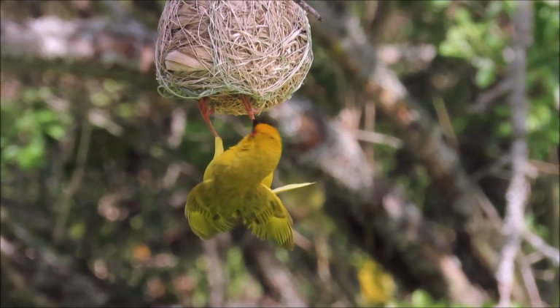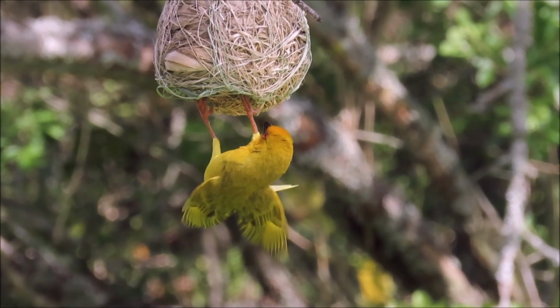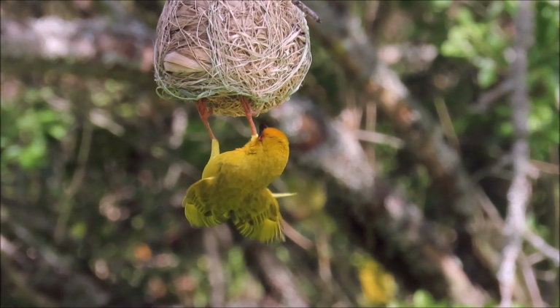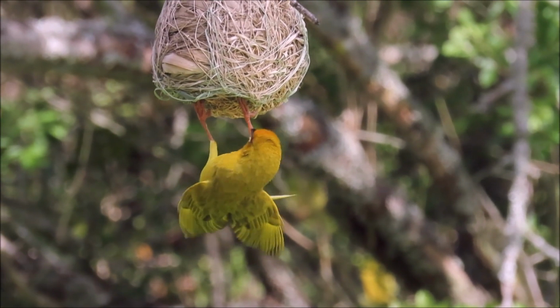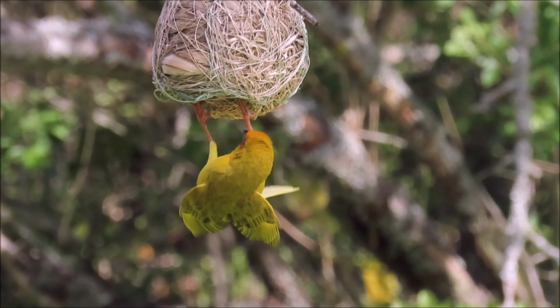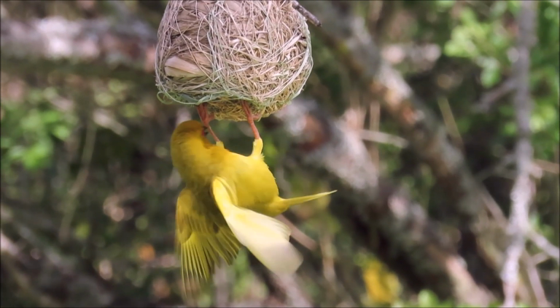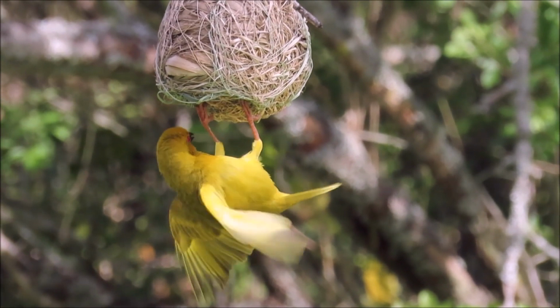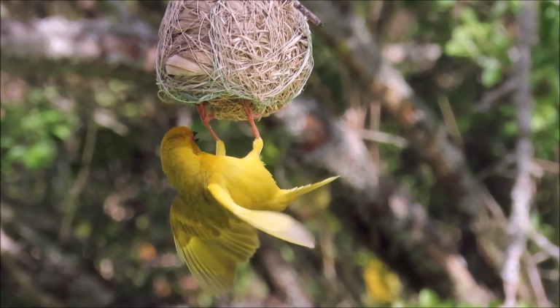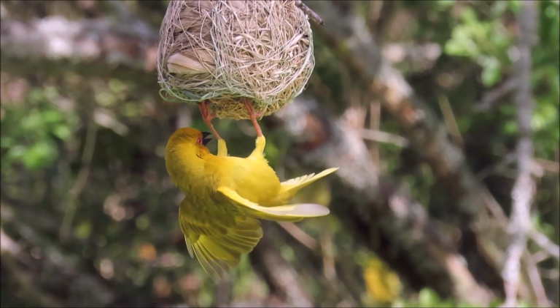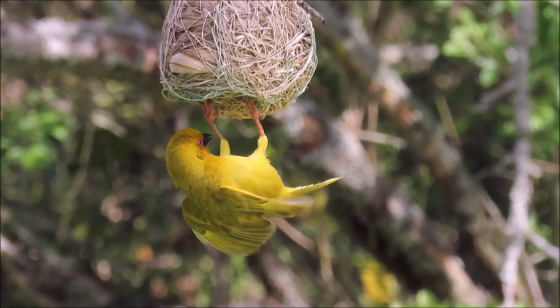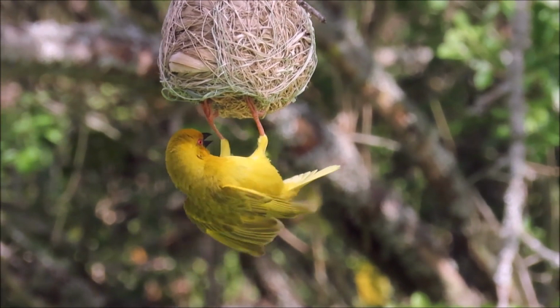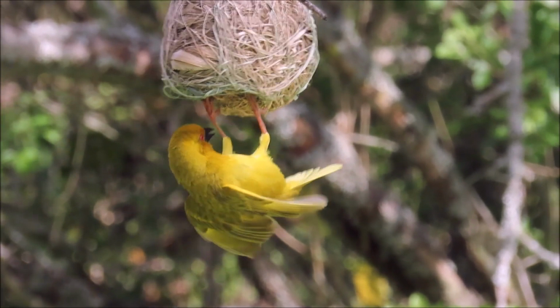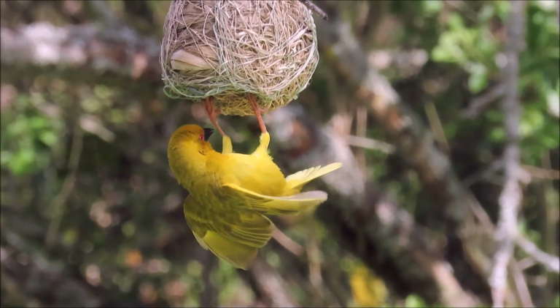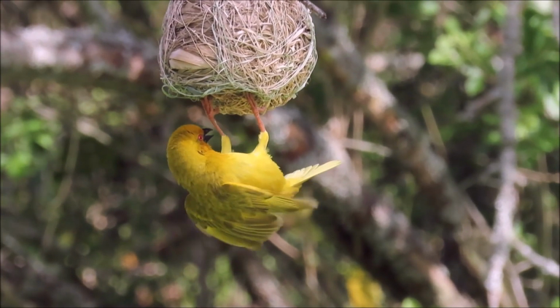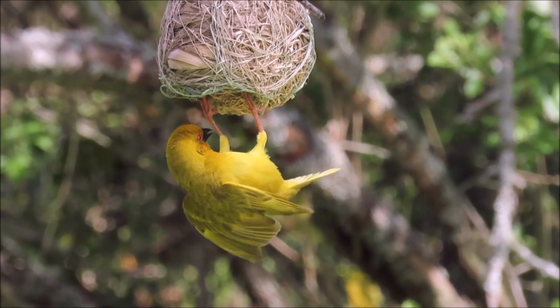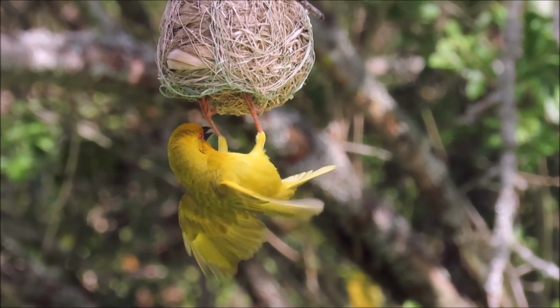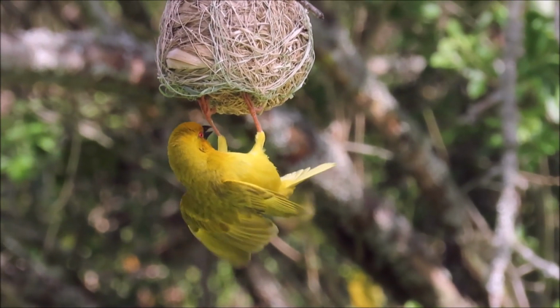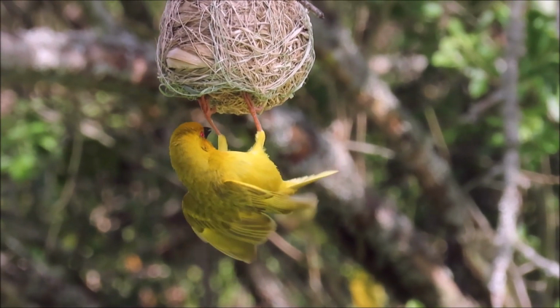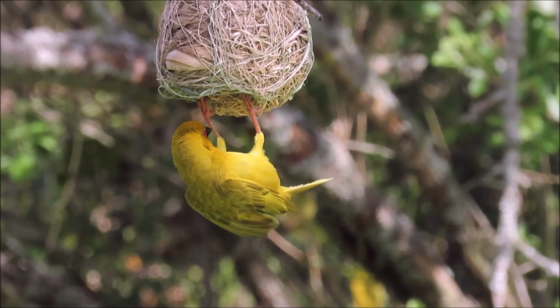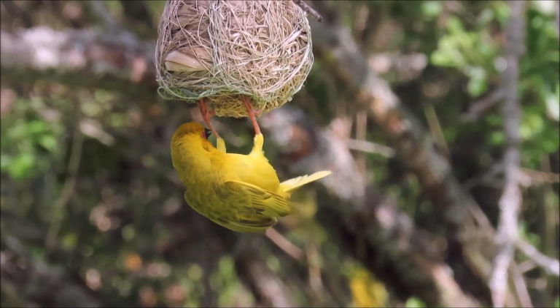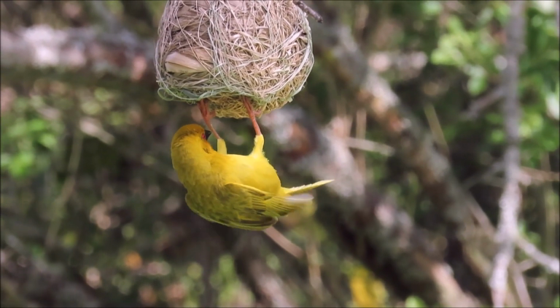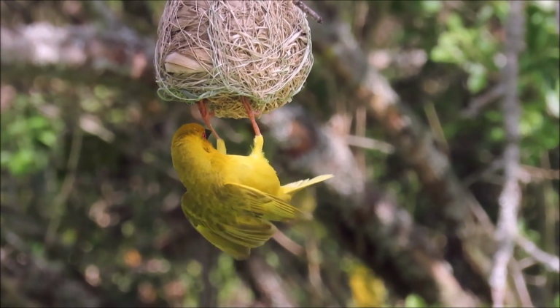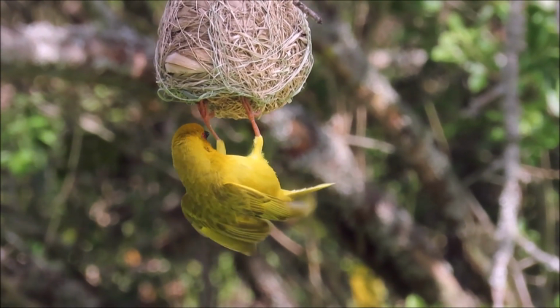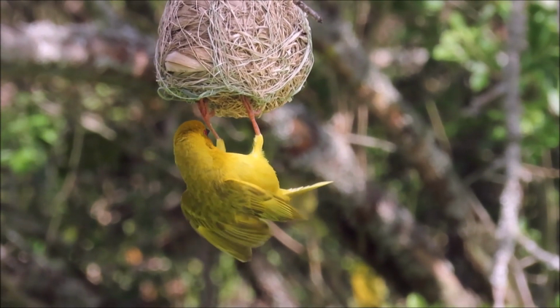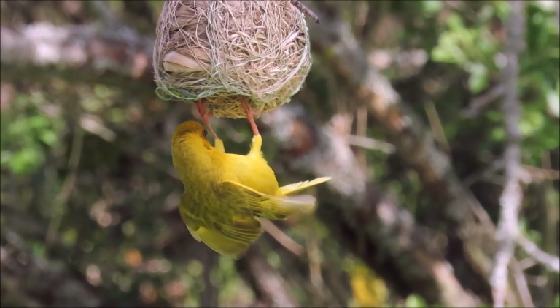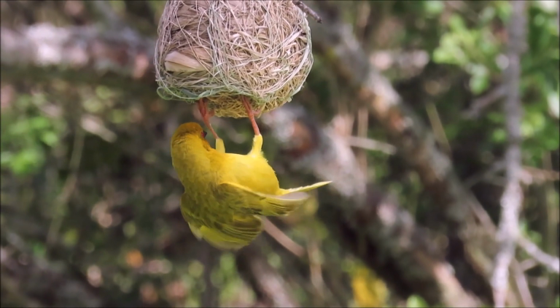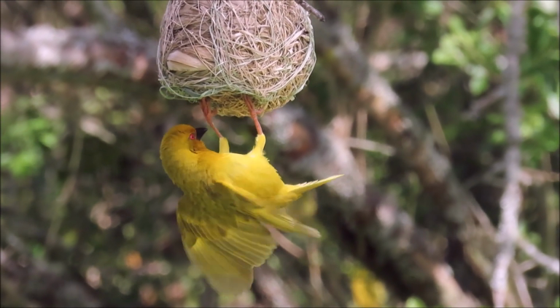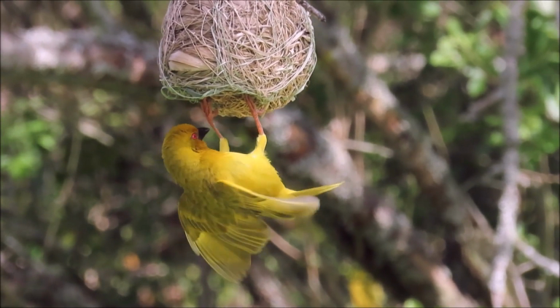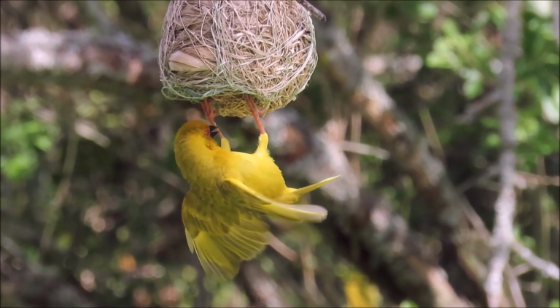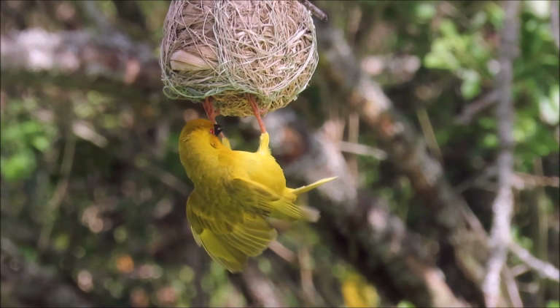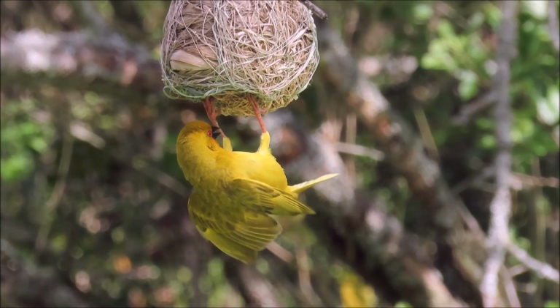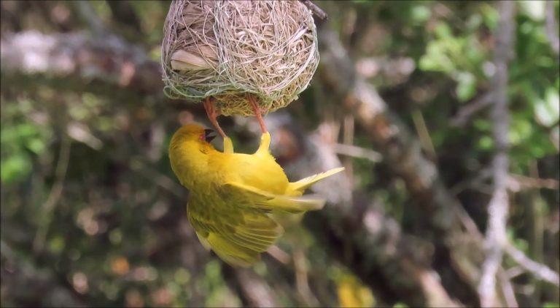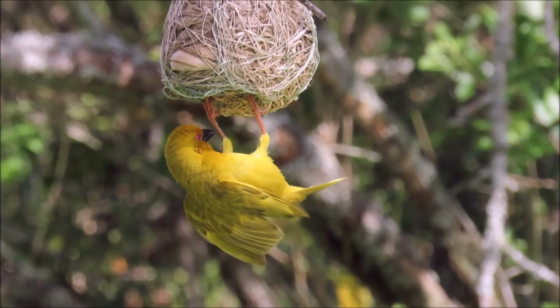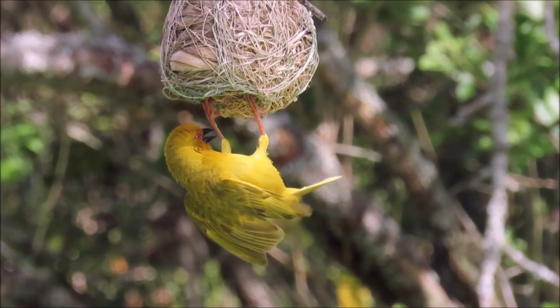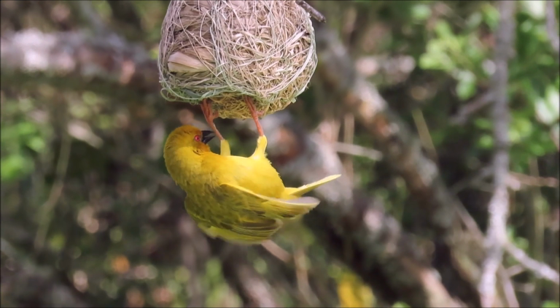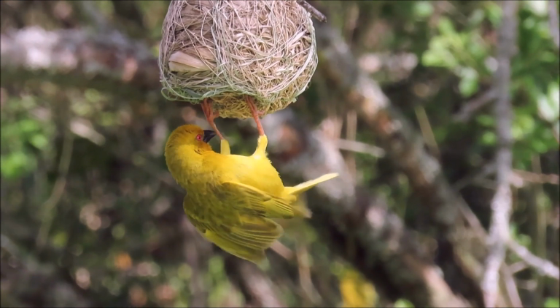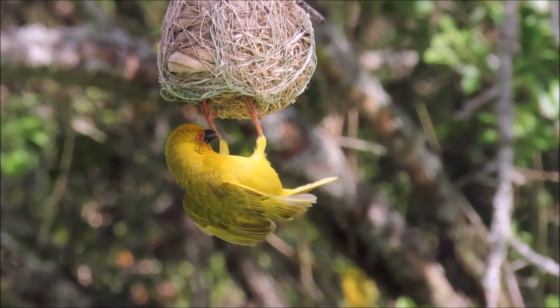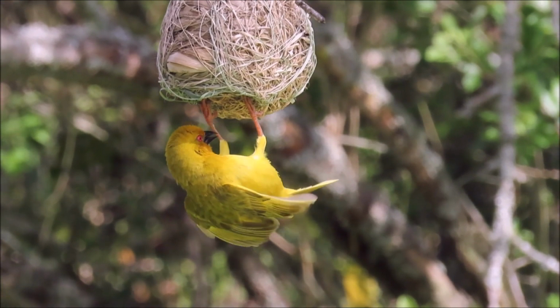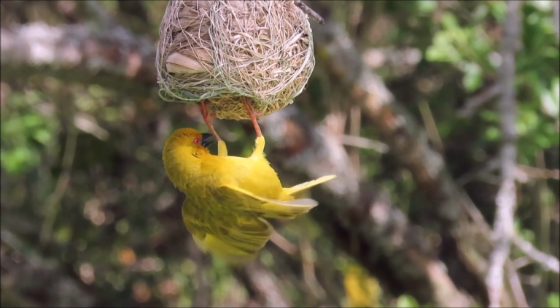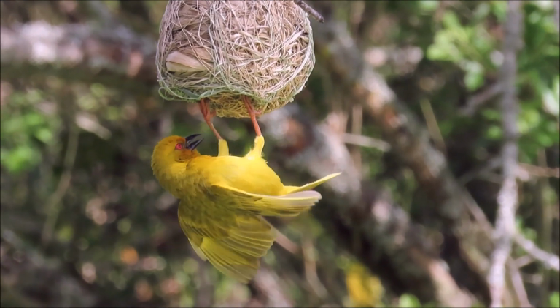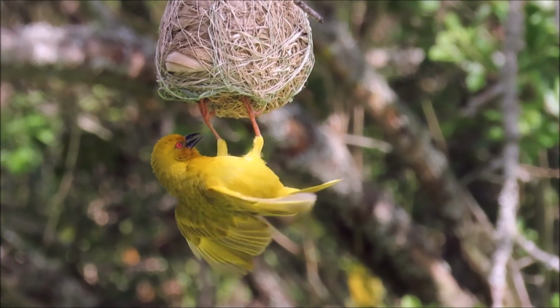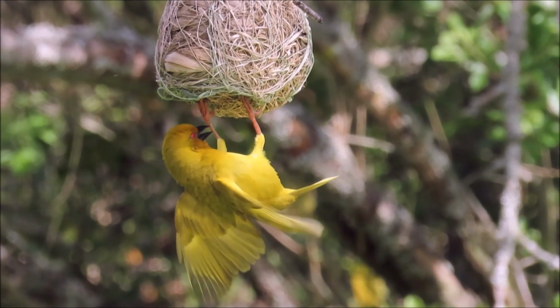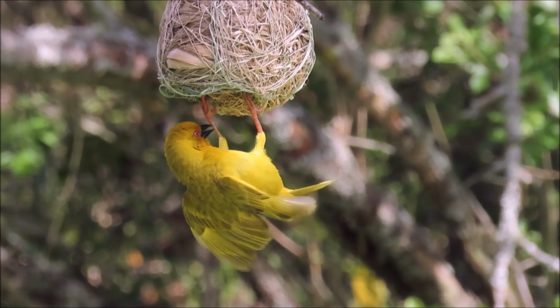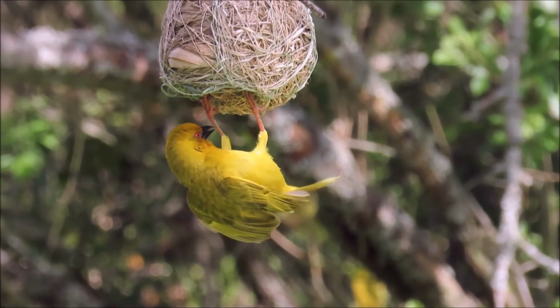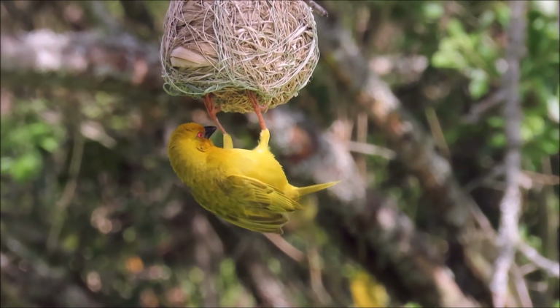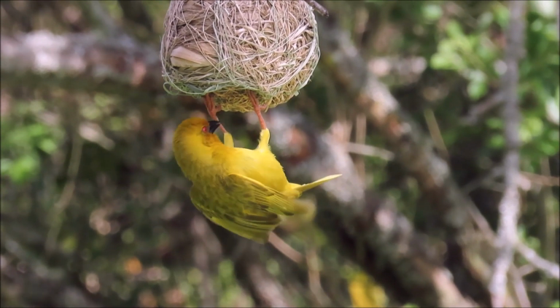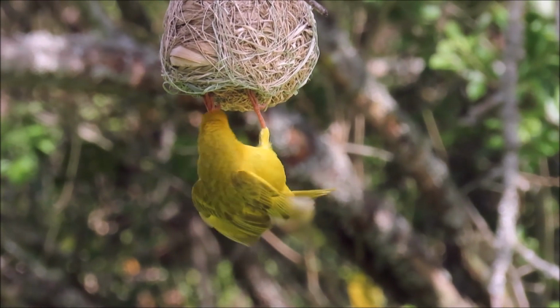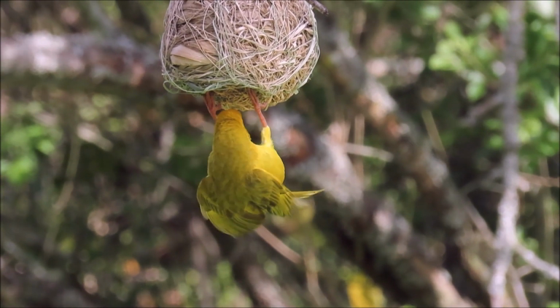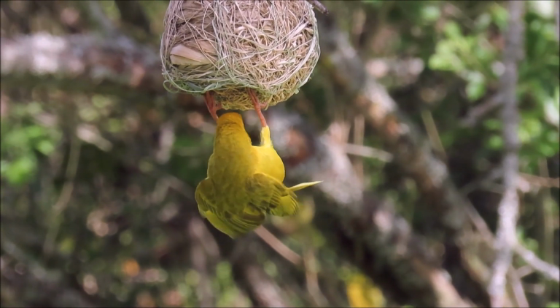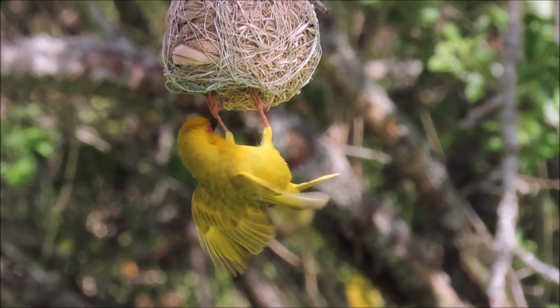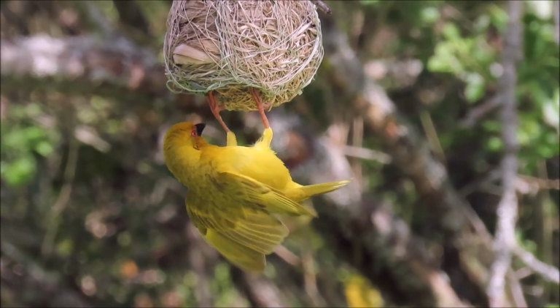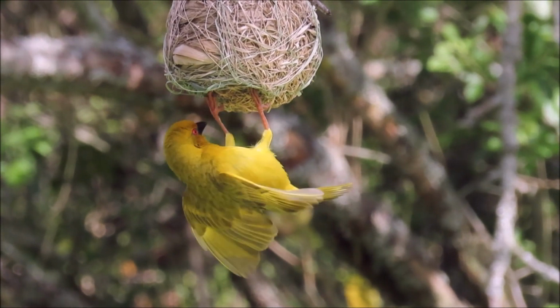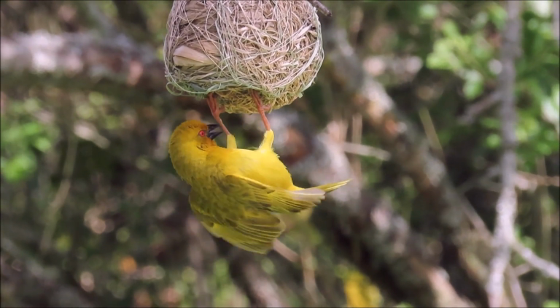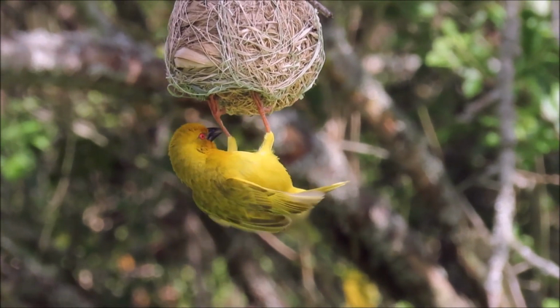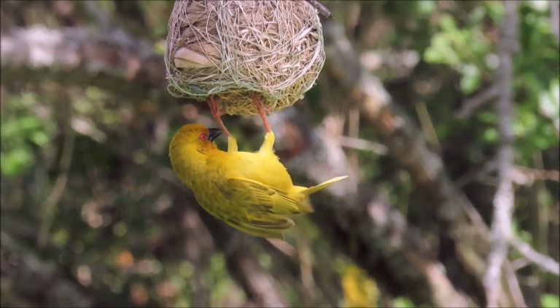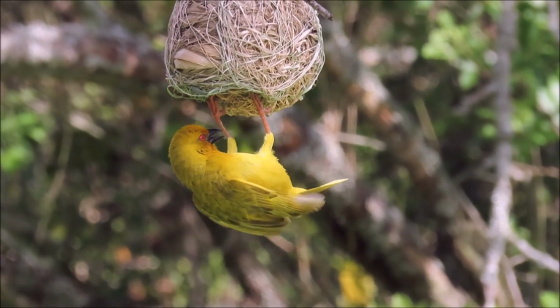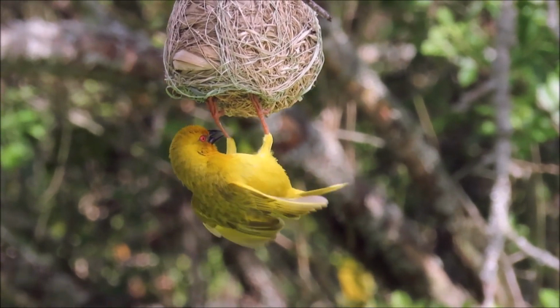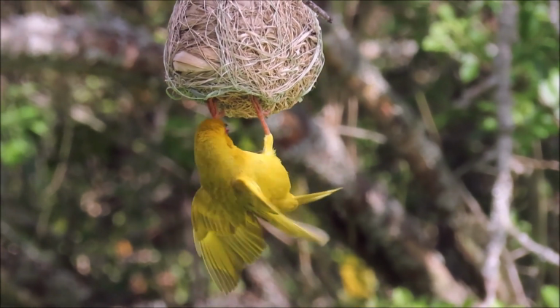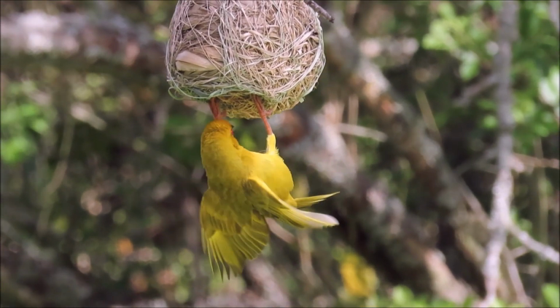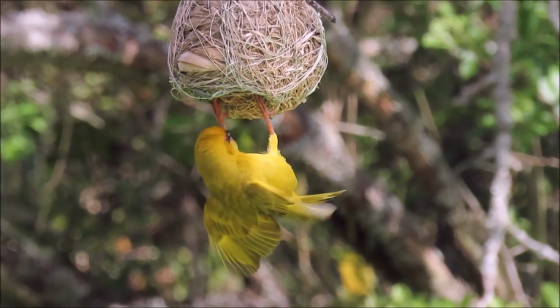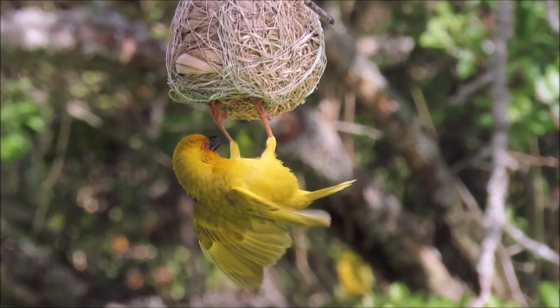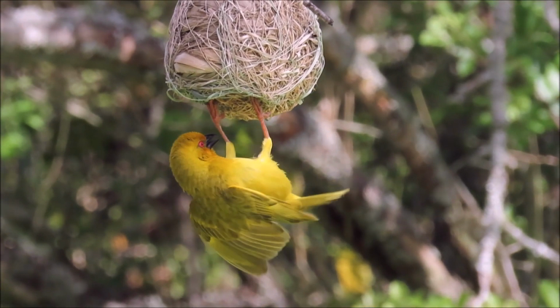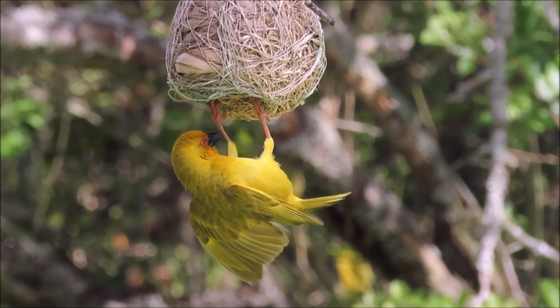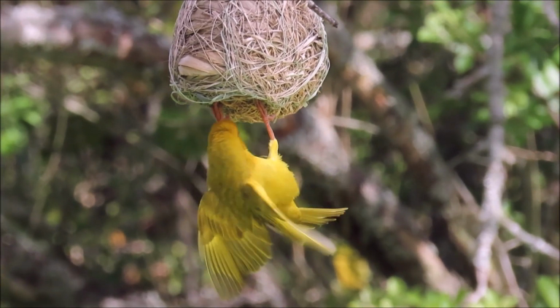See how neat this completed nest is — every thread is neatly tucked away. This male is proudly displaying and hoping to attract a female to his new nest.